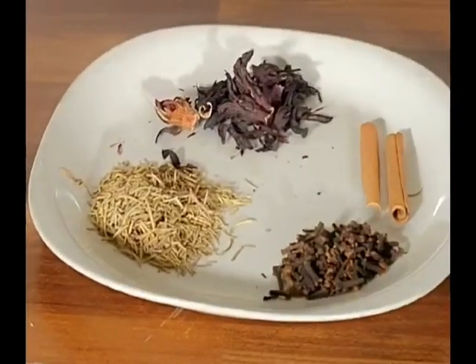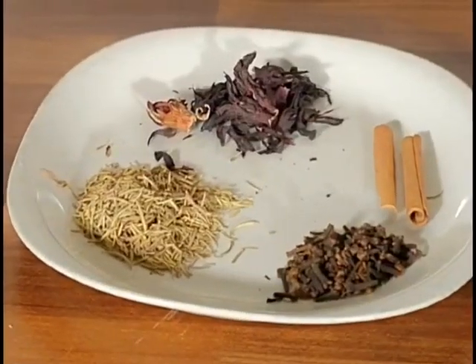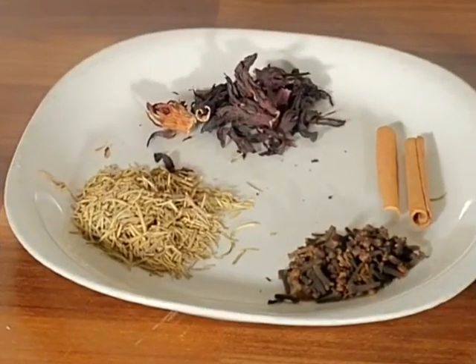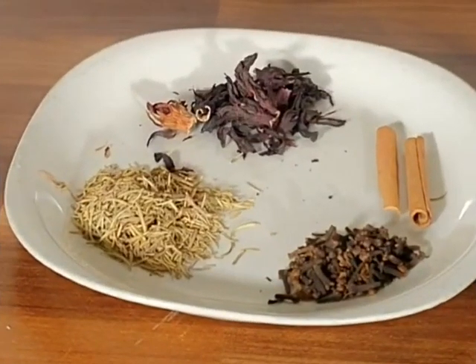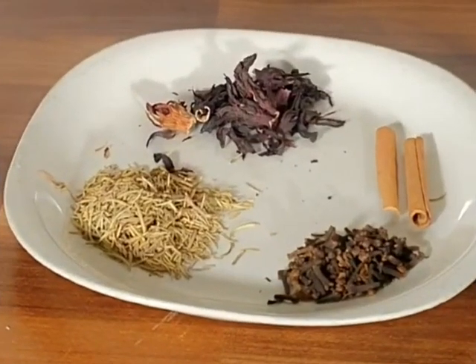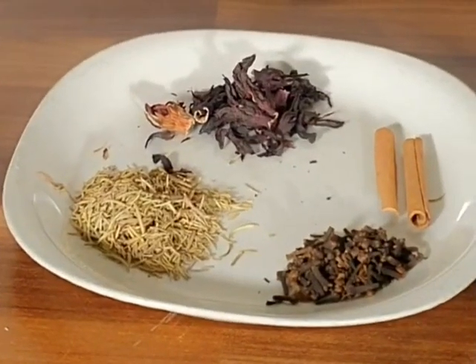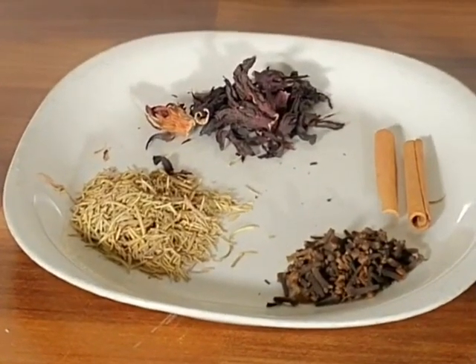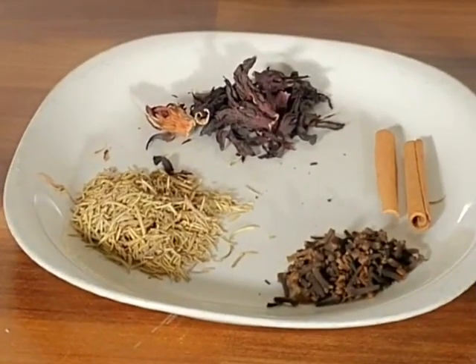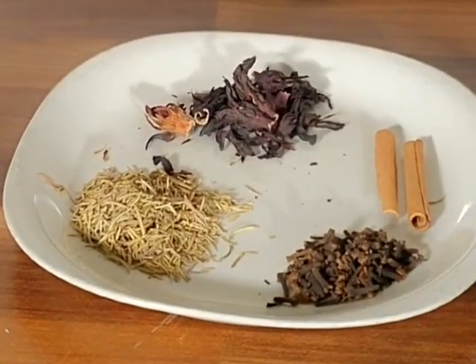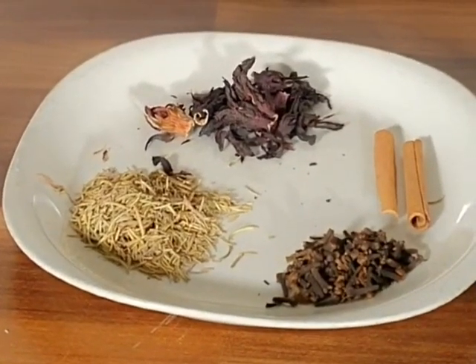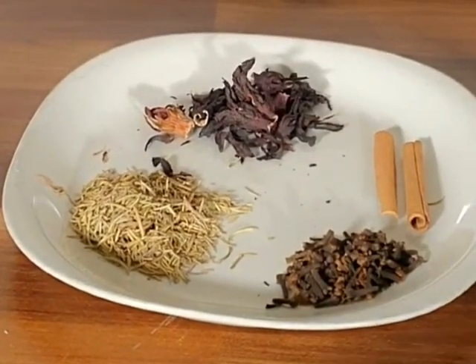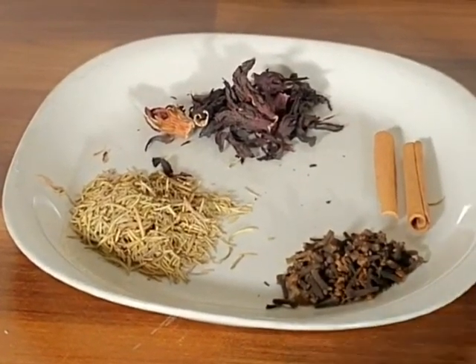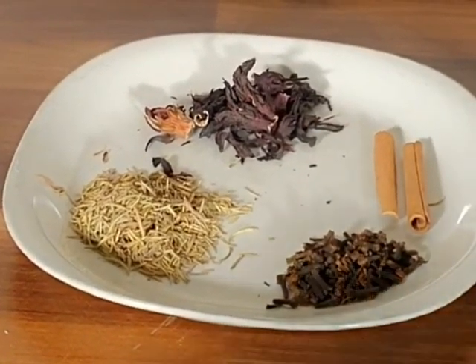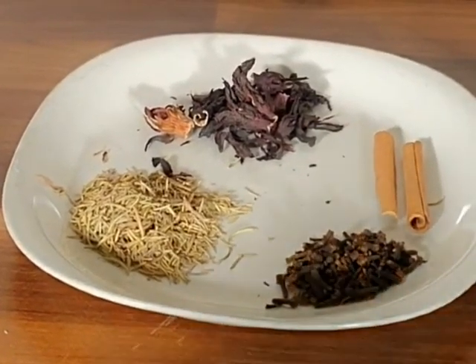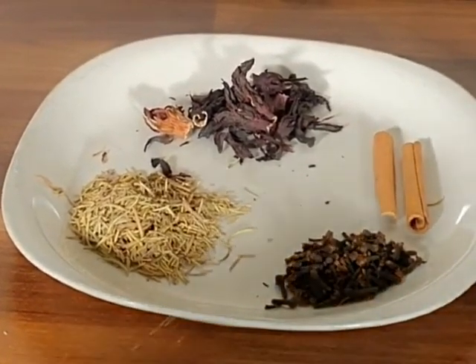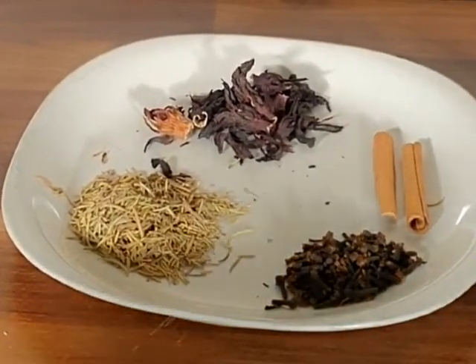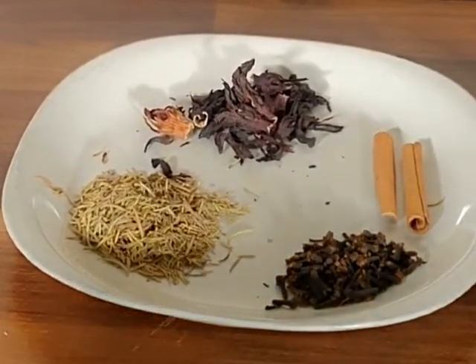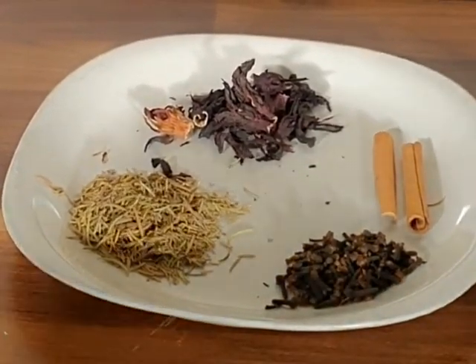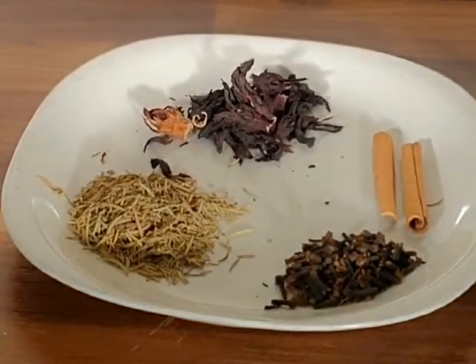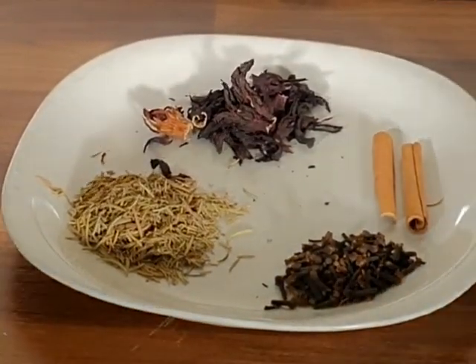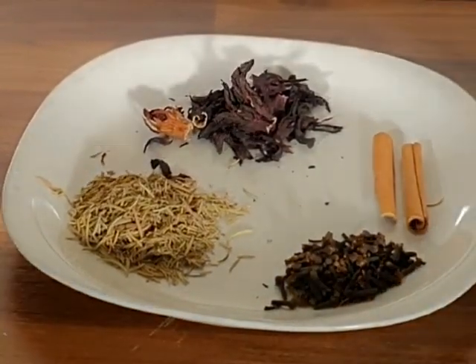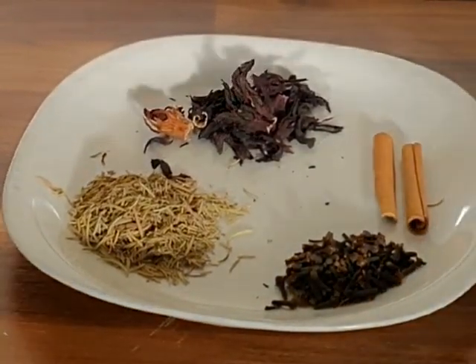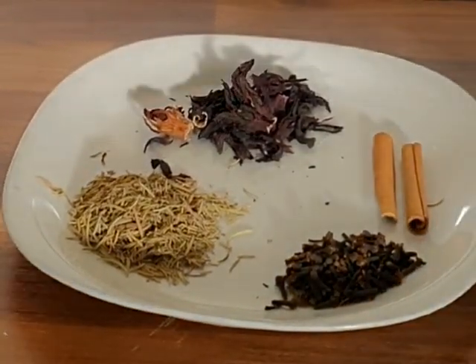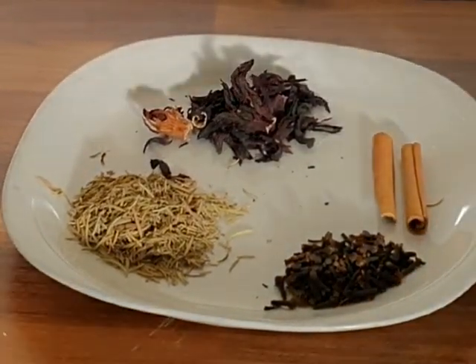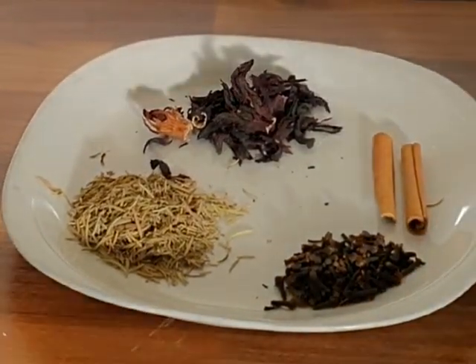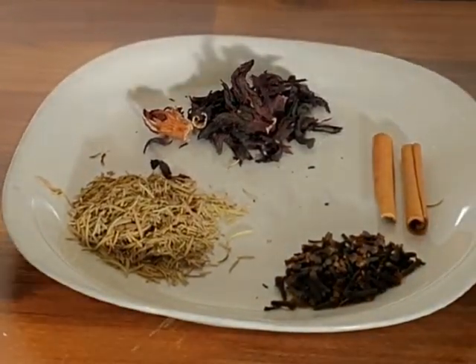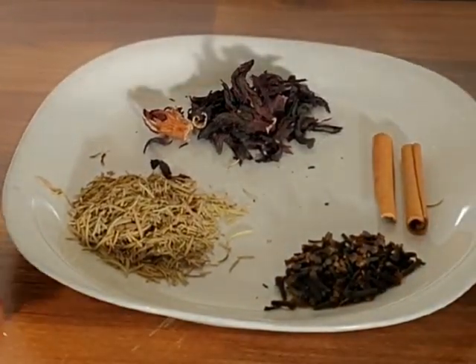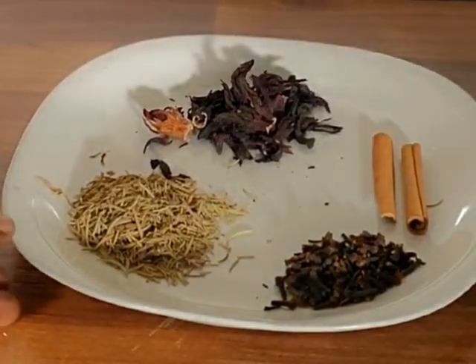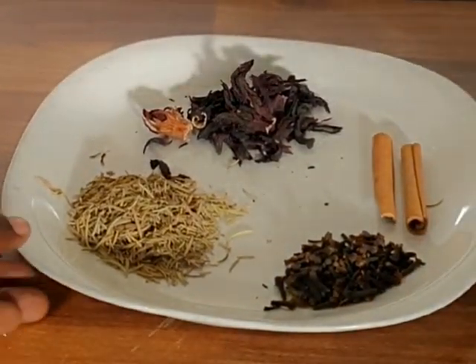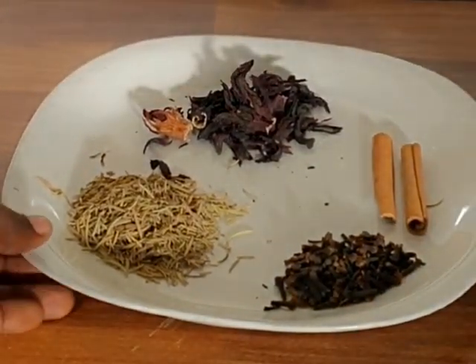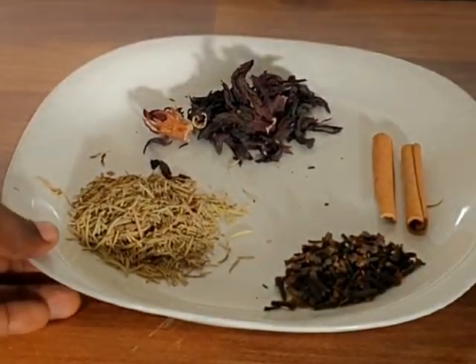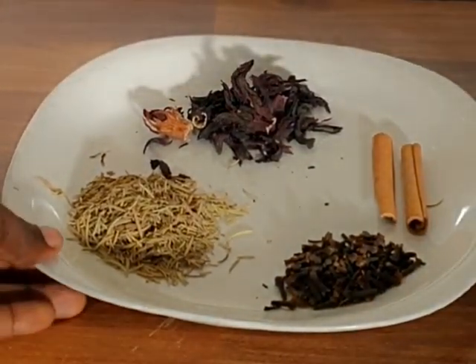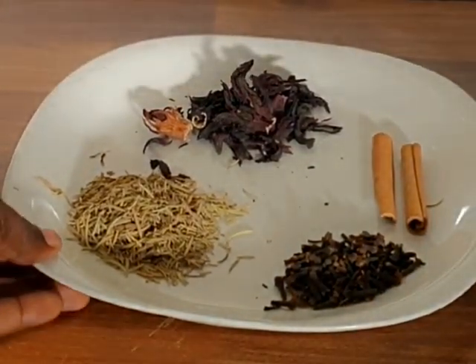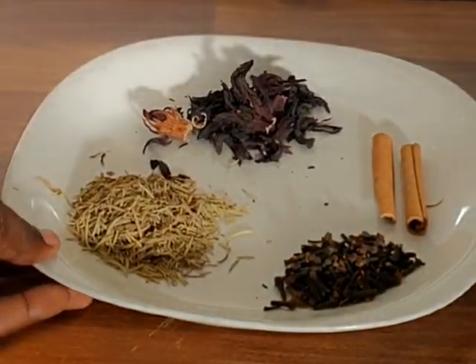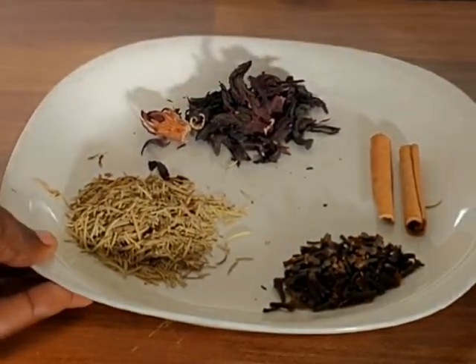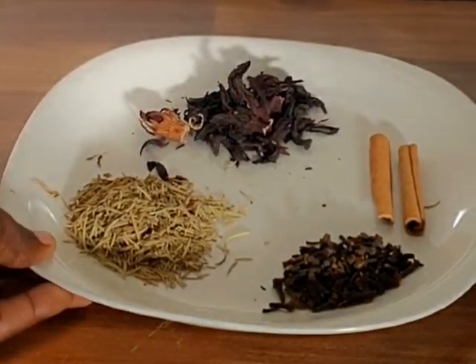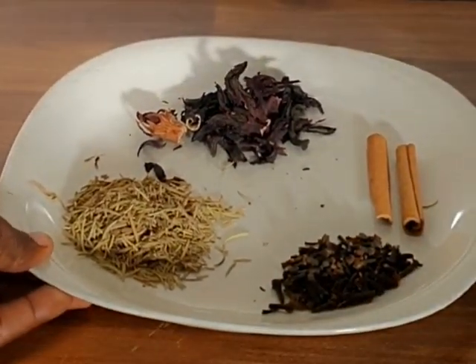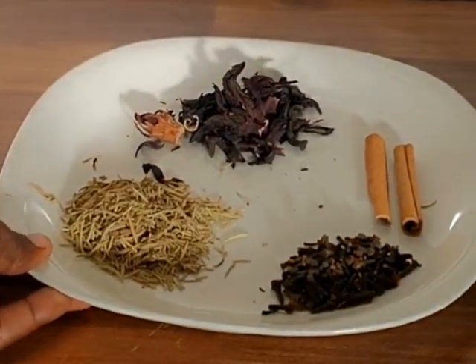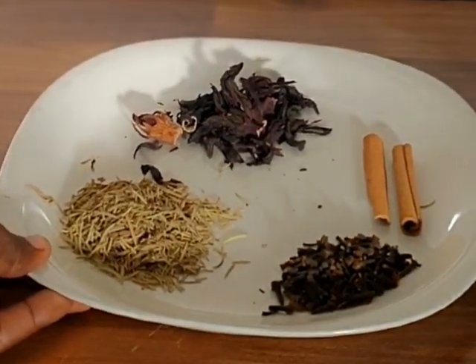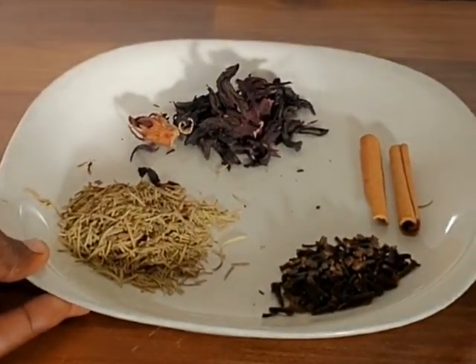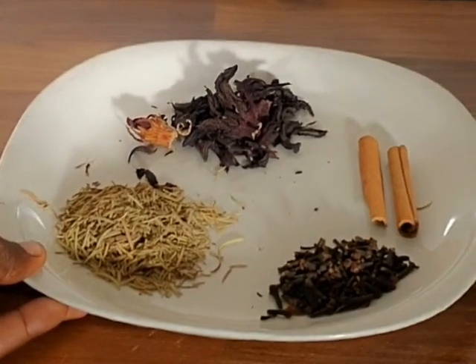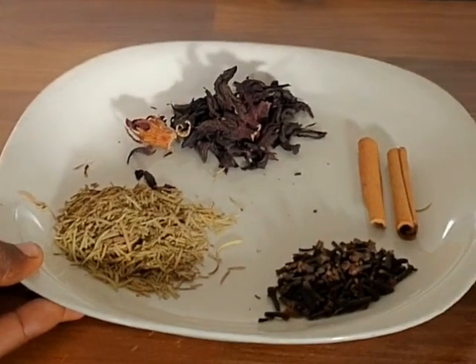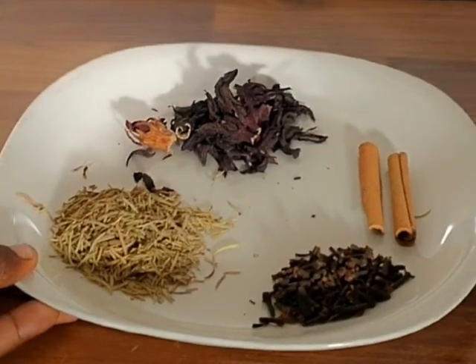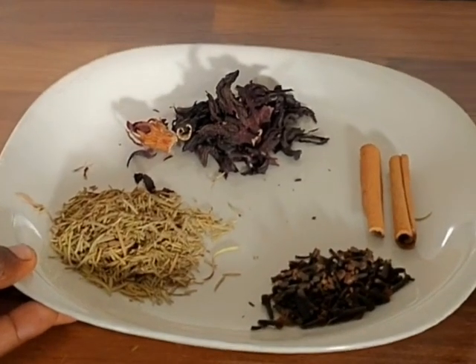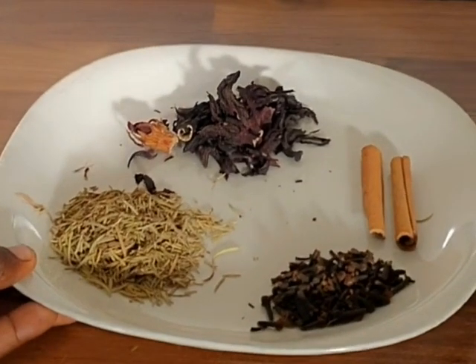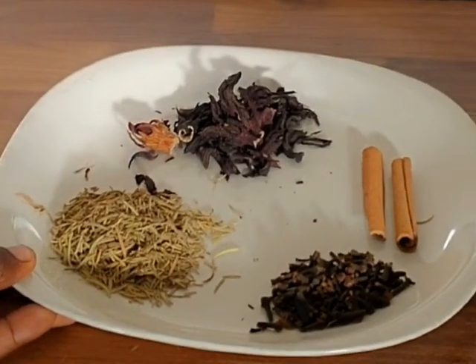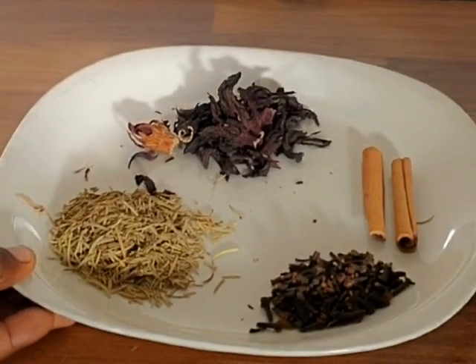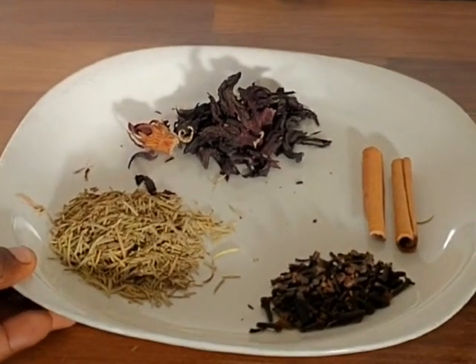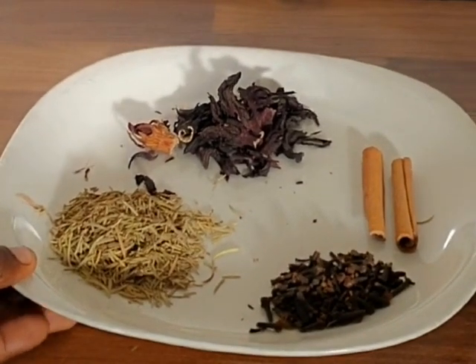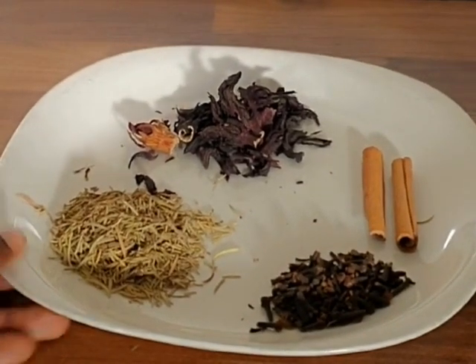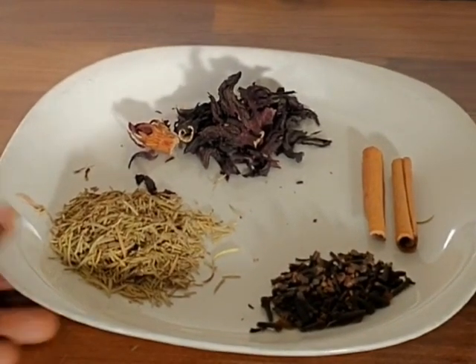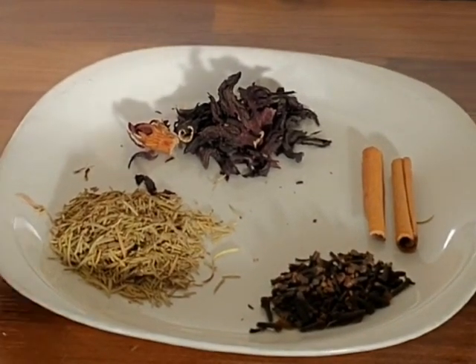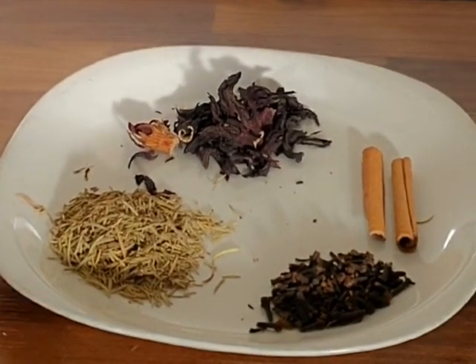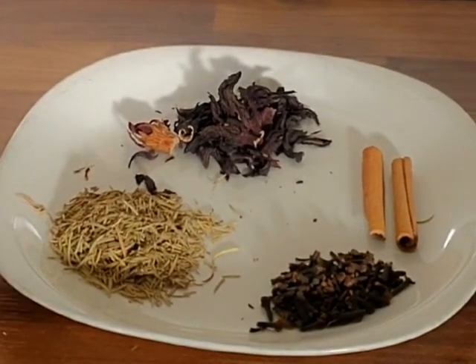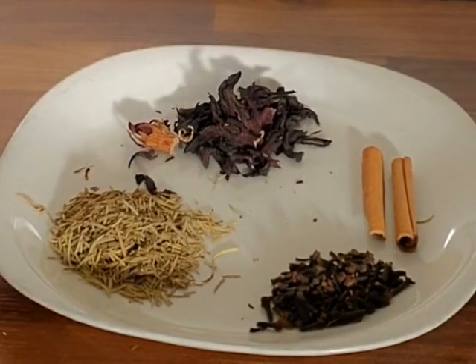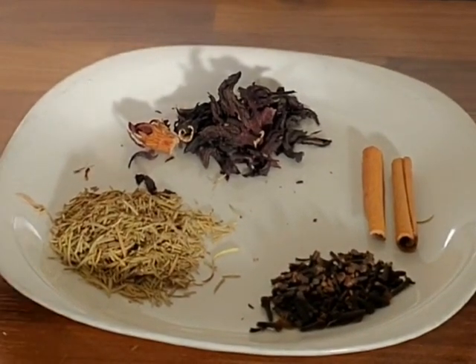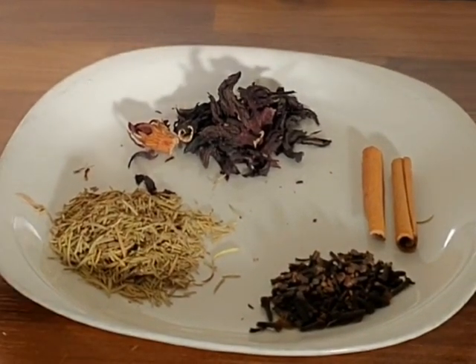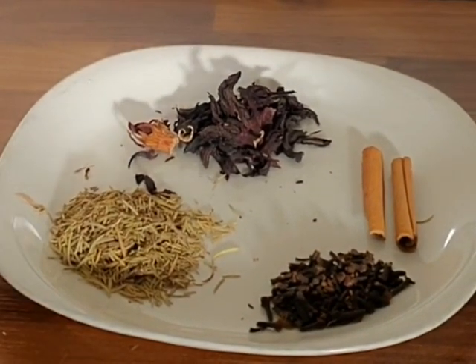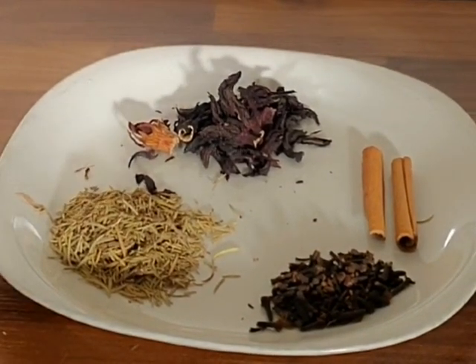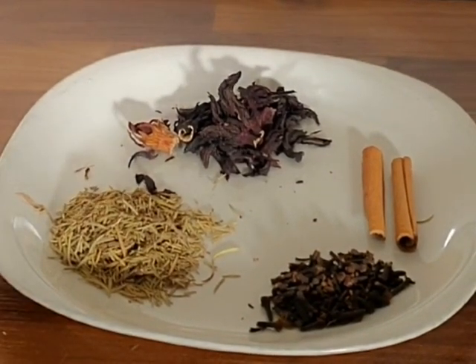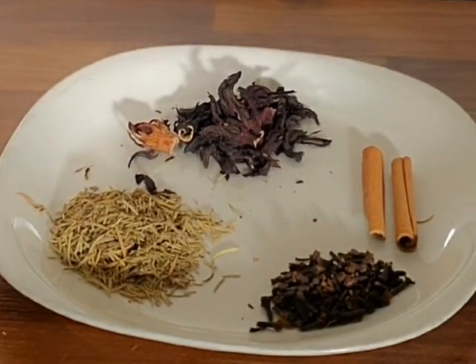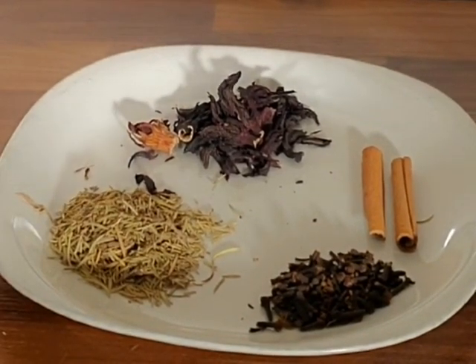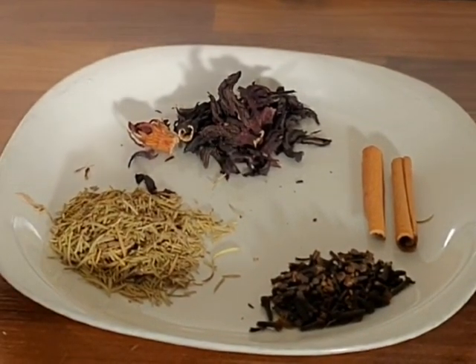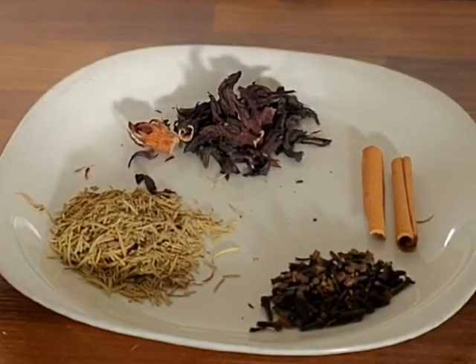Hey guys, Luposh Beauty here. We are making a herbal hair tea today, and I'm using clove, rosemary, hibiscus, and cinnamon.